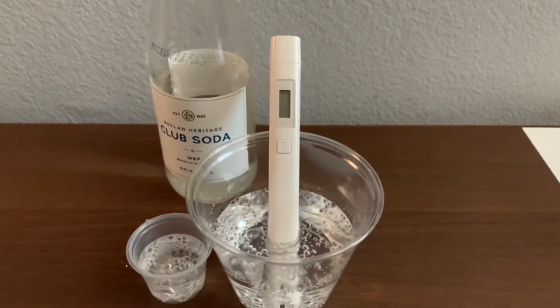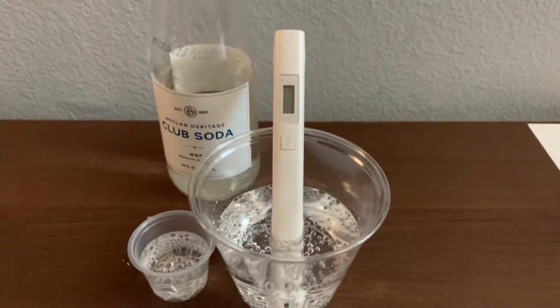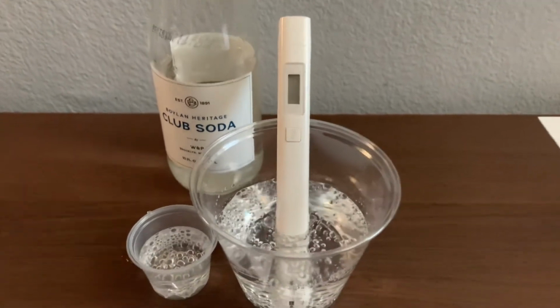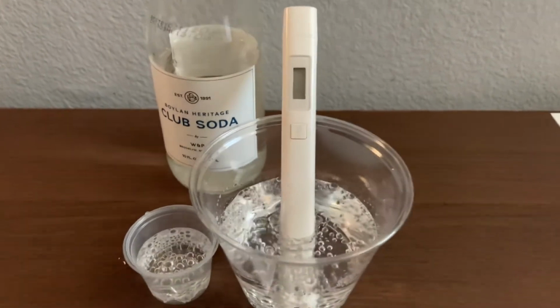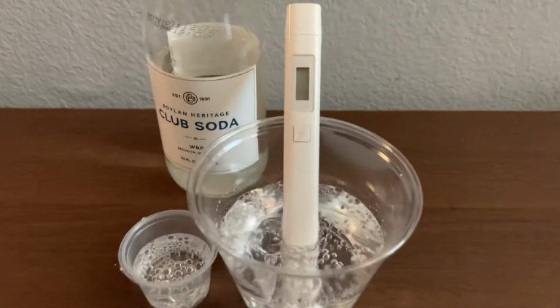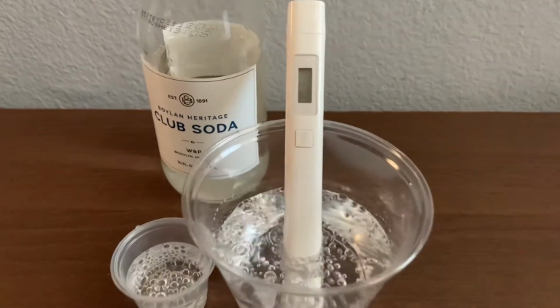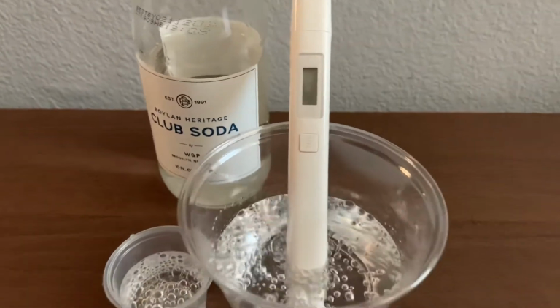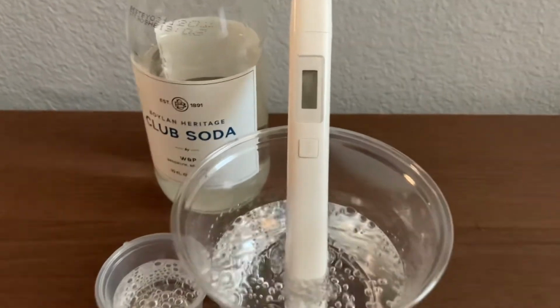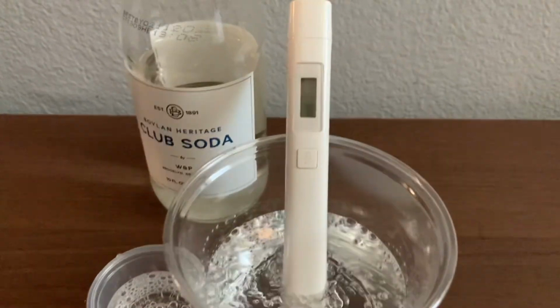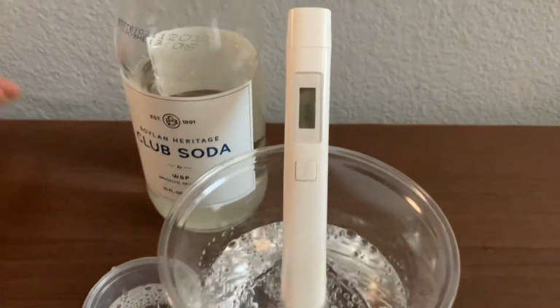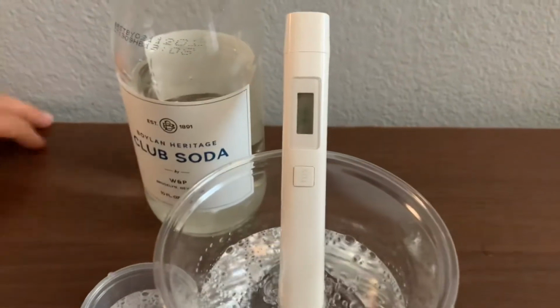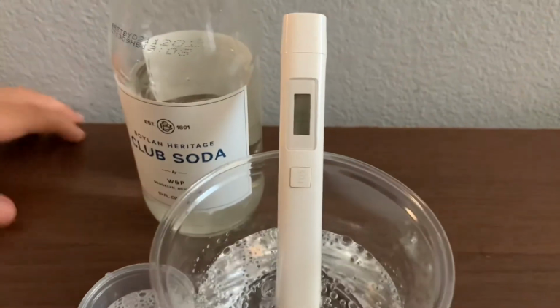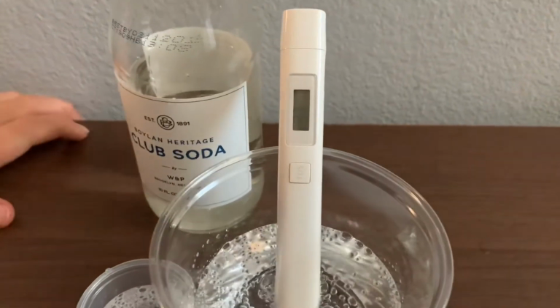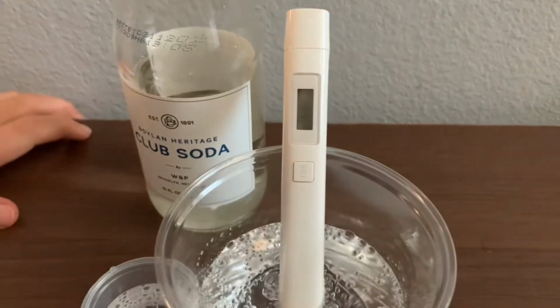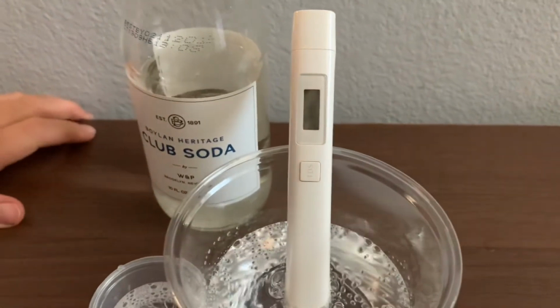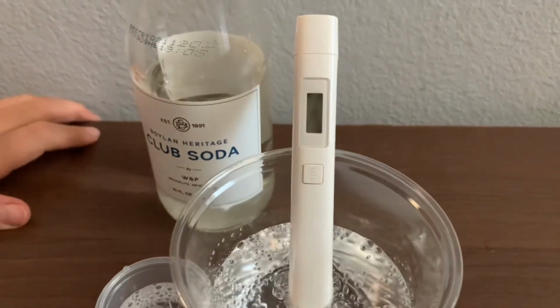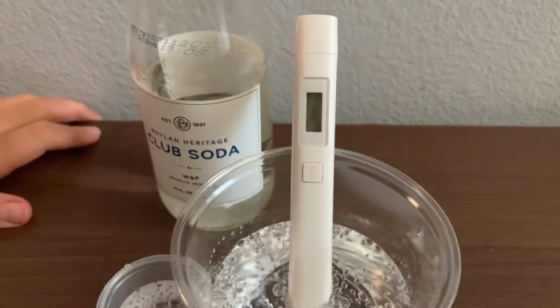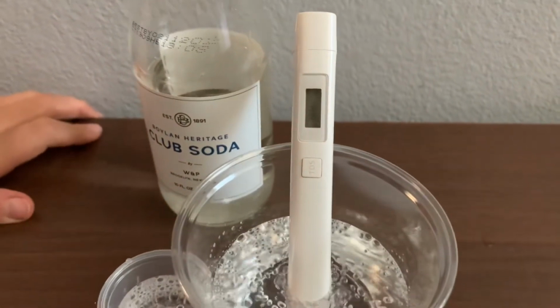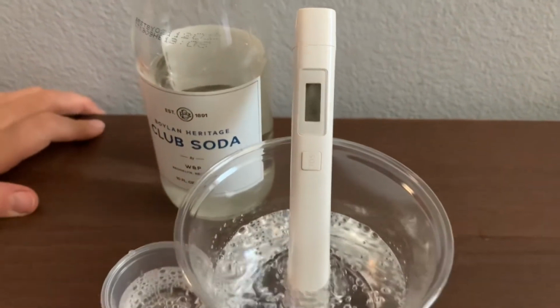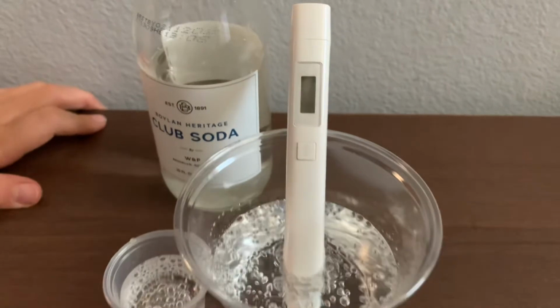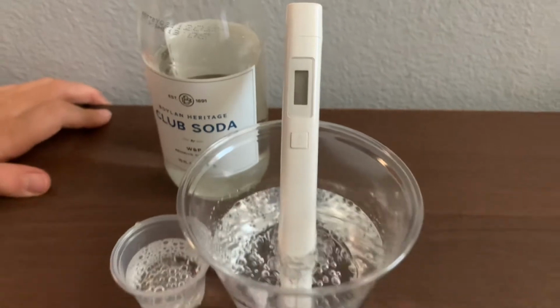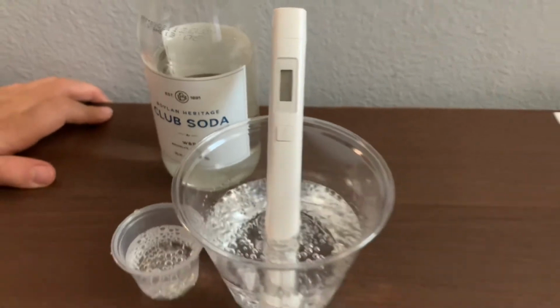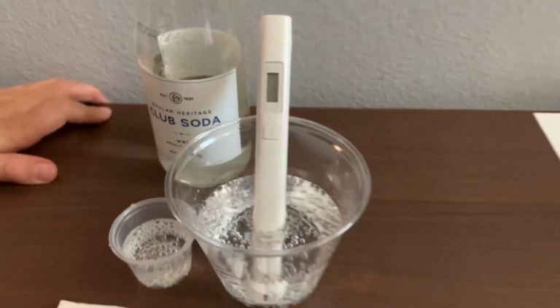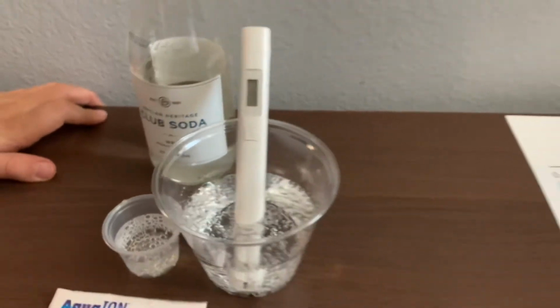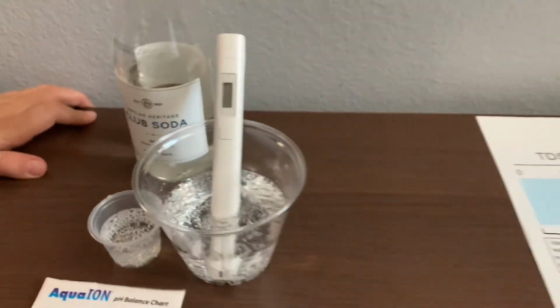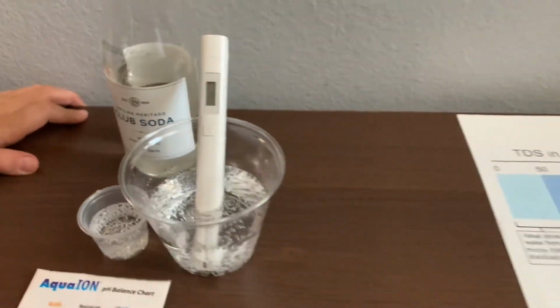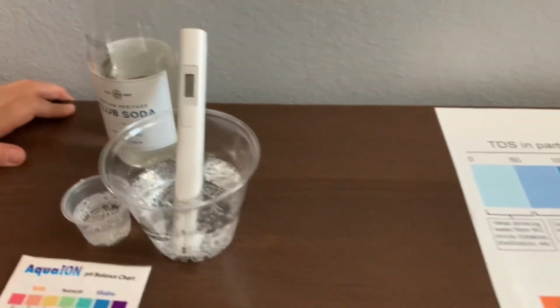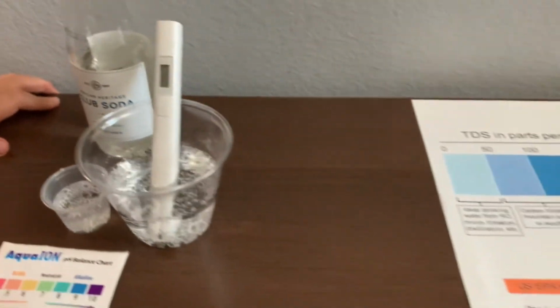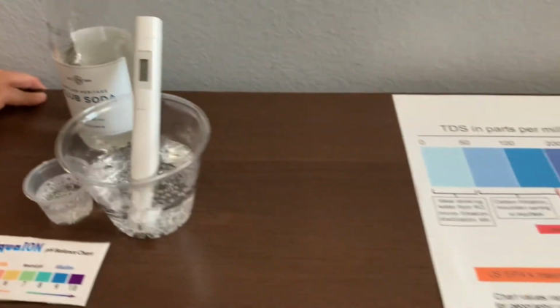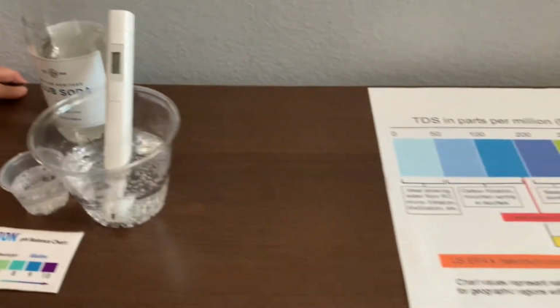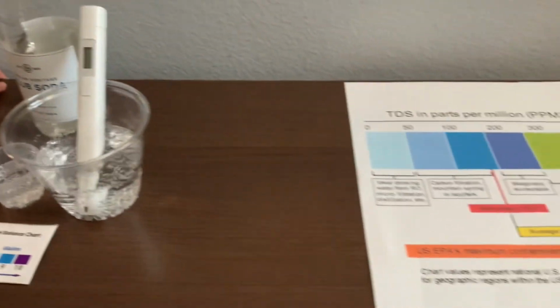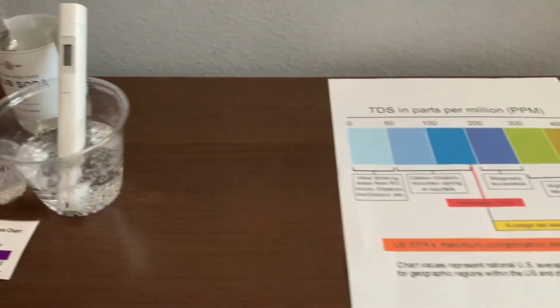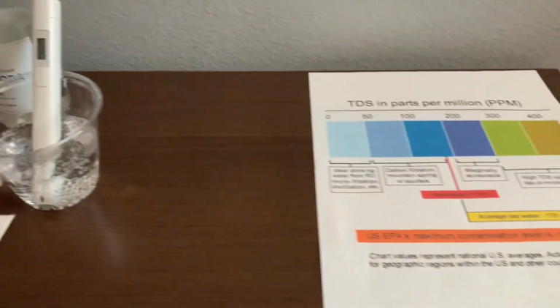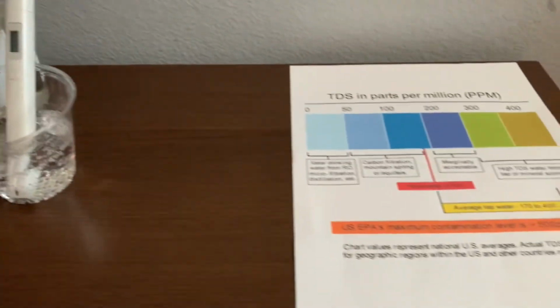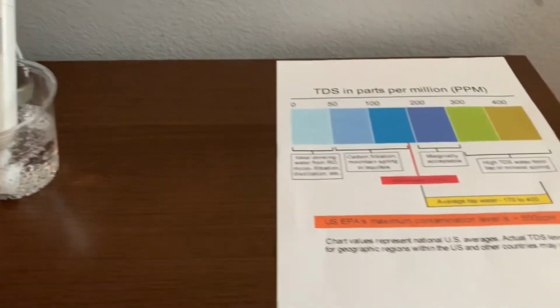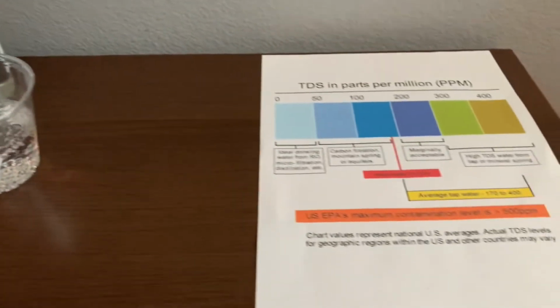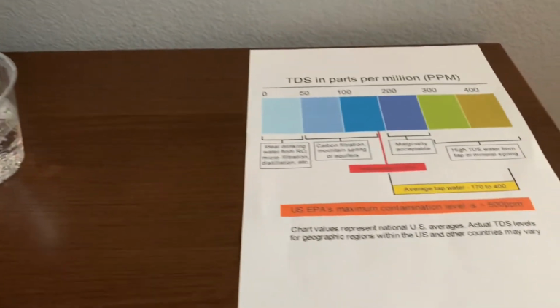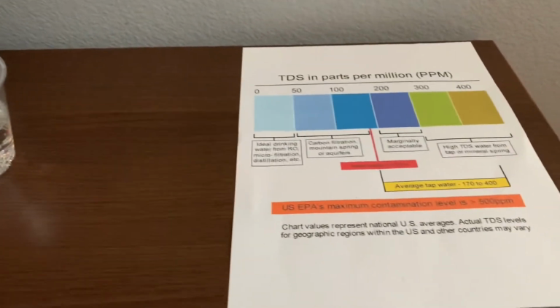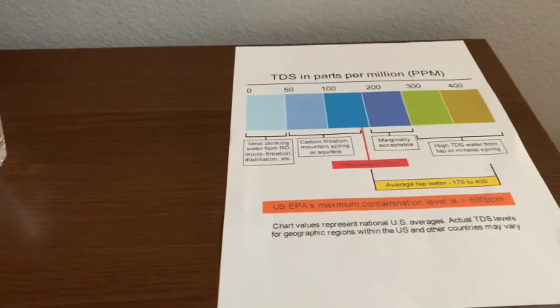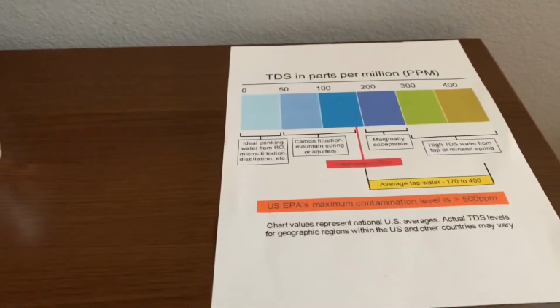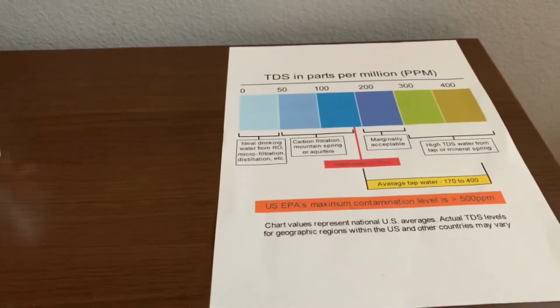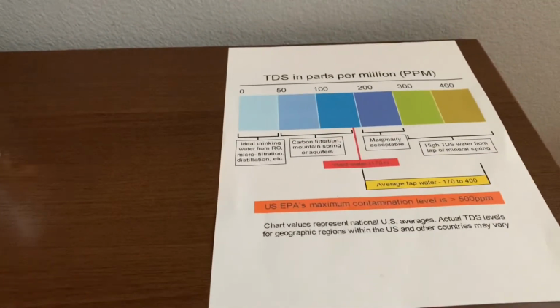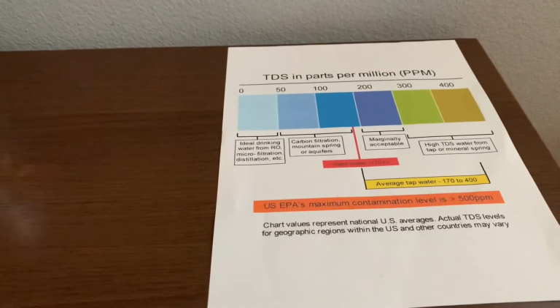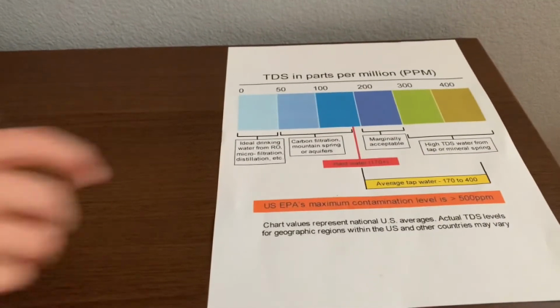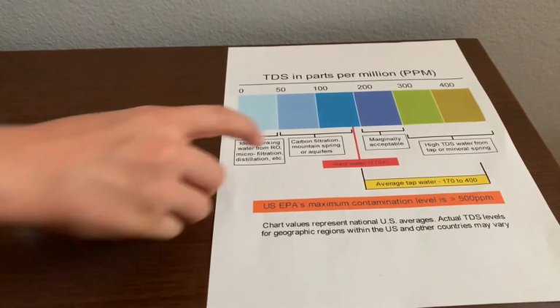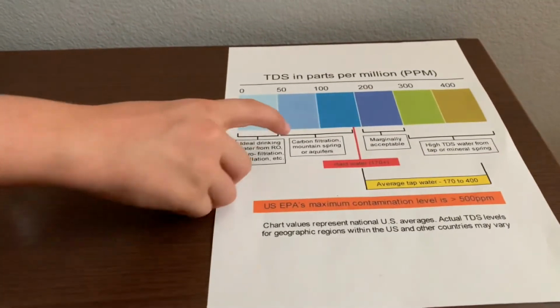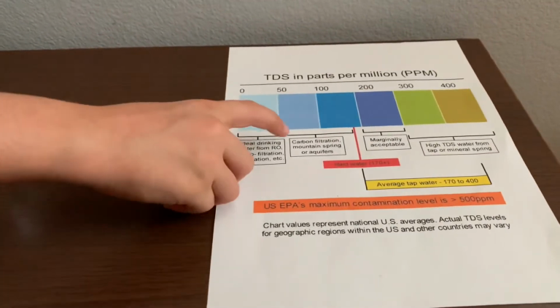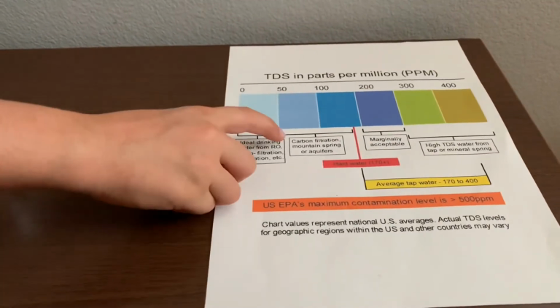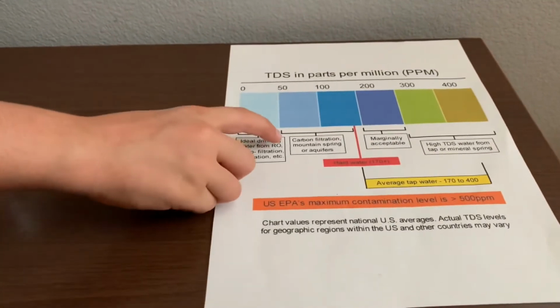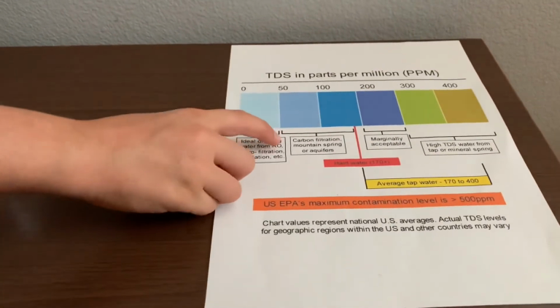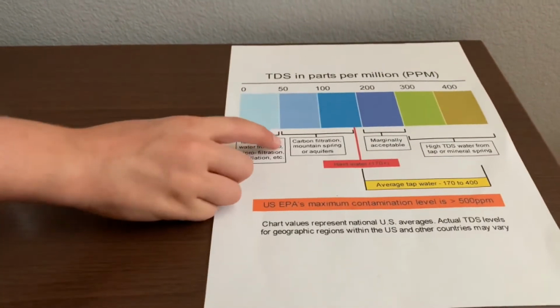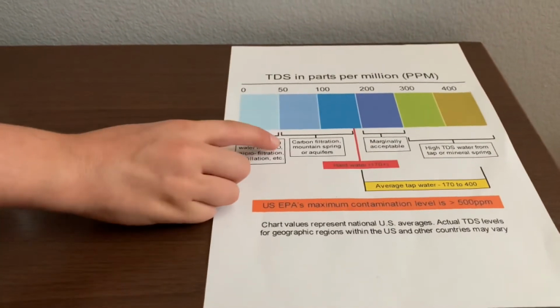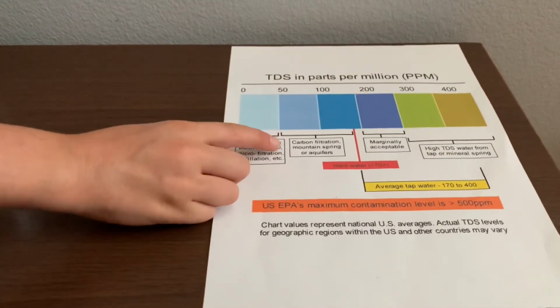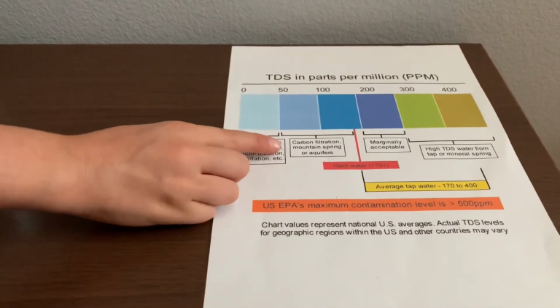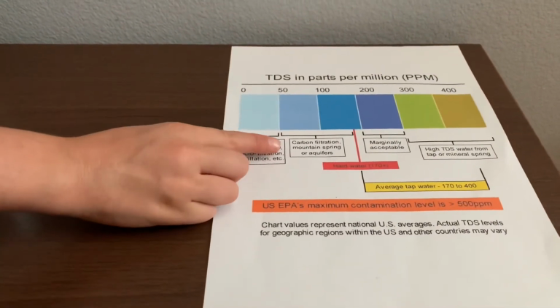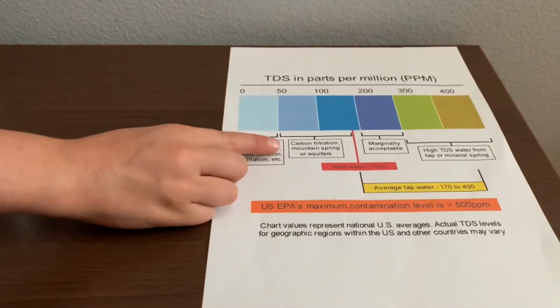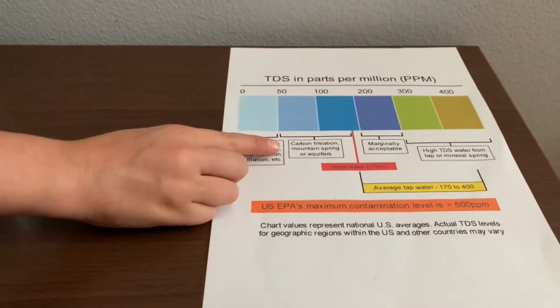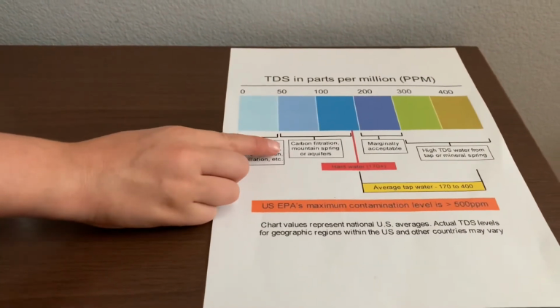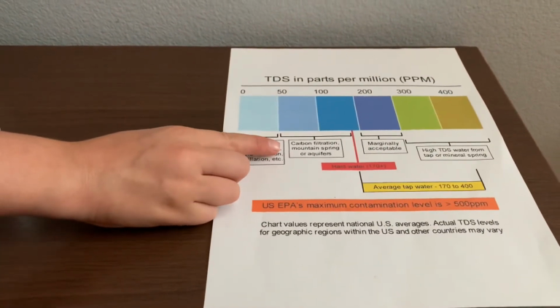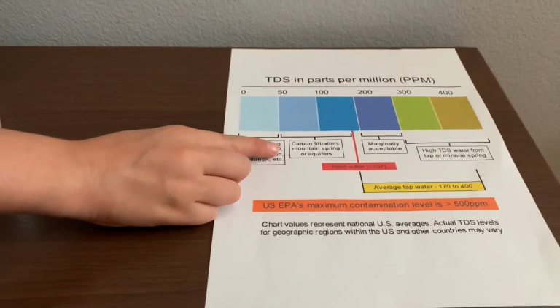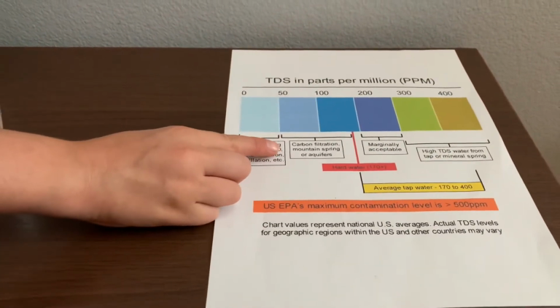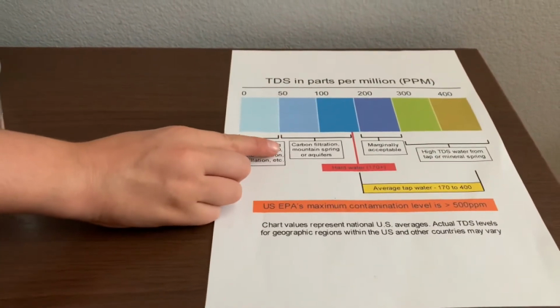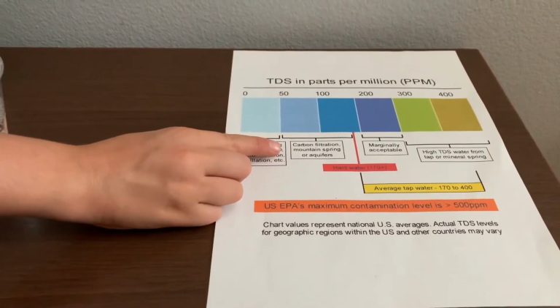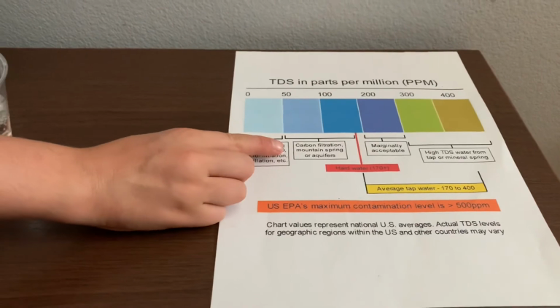It's in the 90s. That is carbon filtered mountain spring or aquifer level.